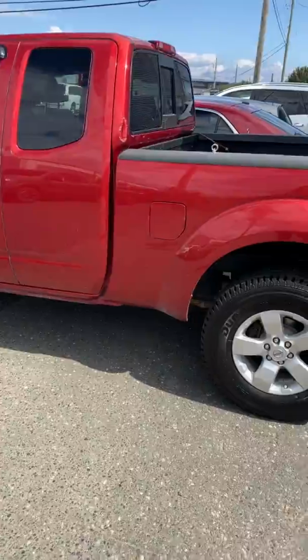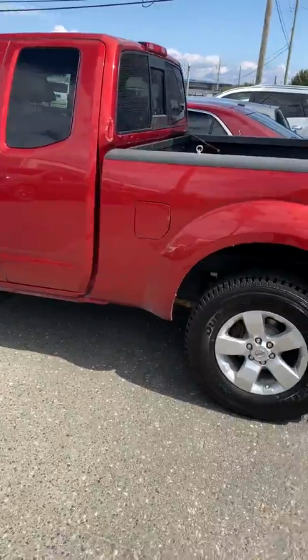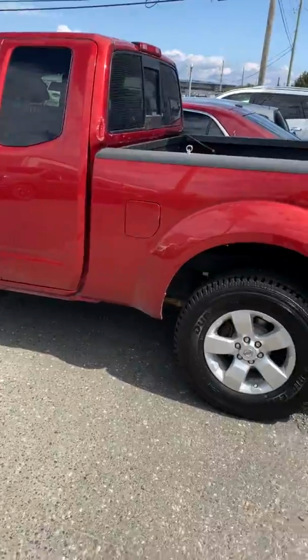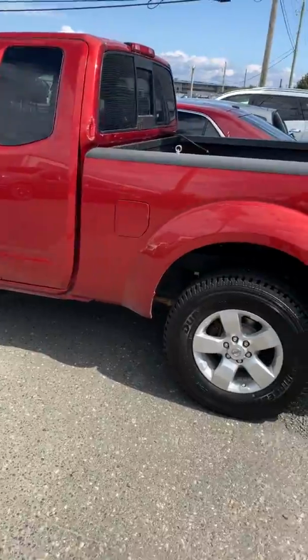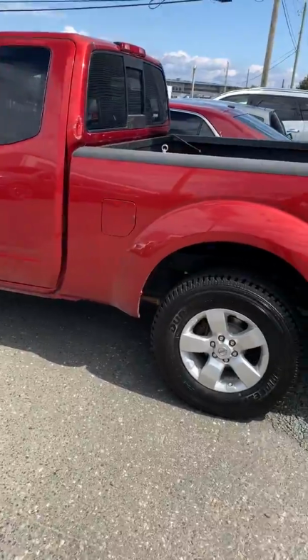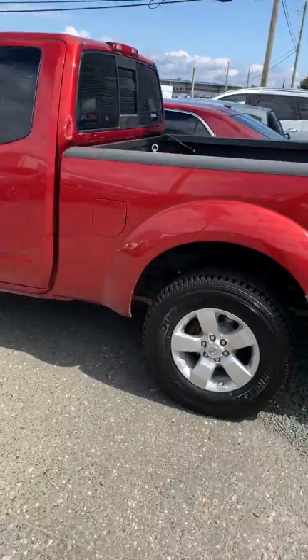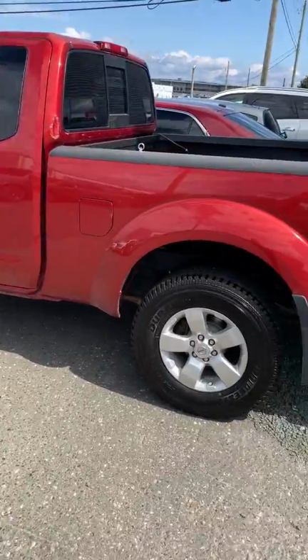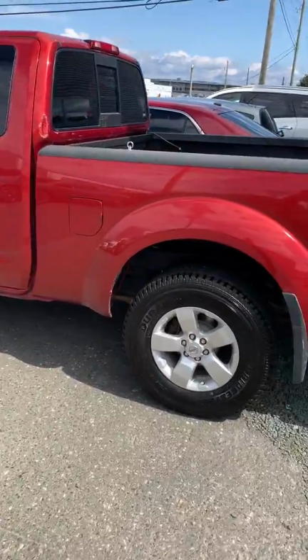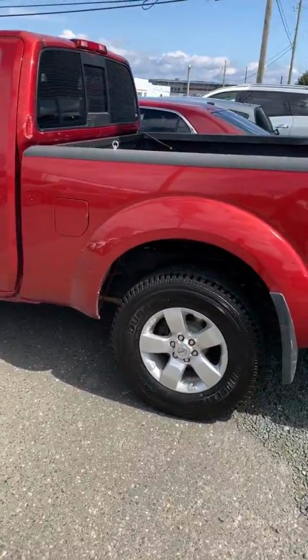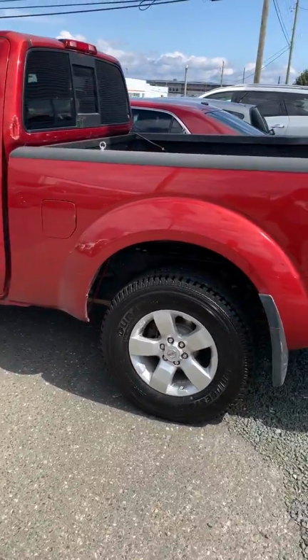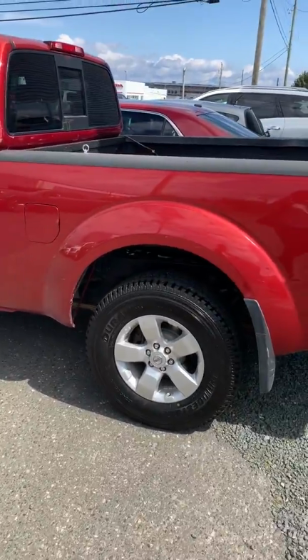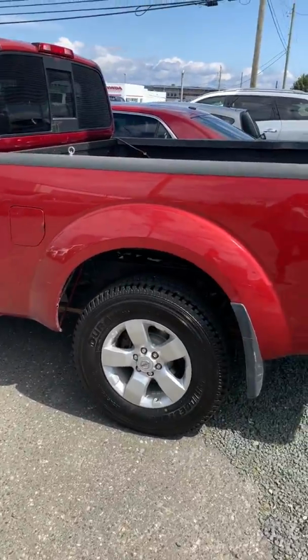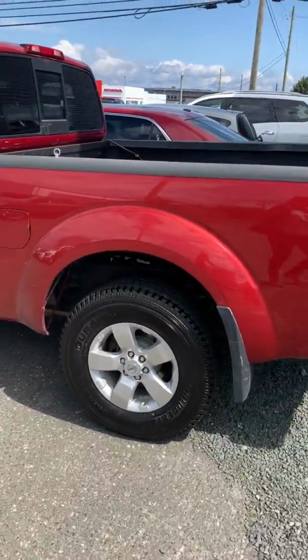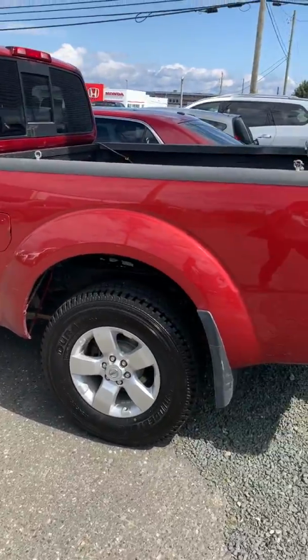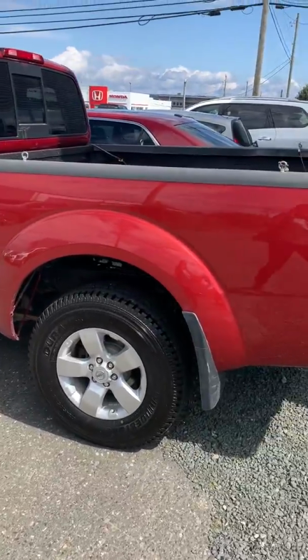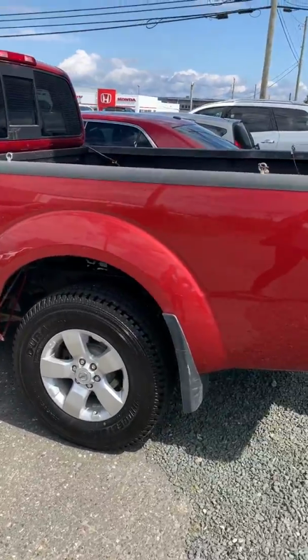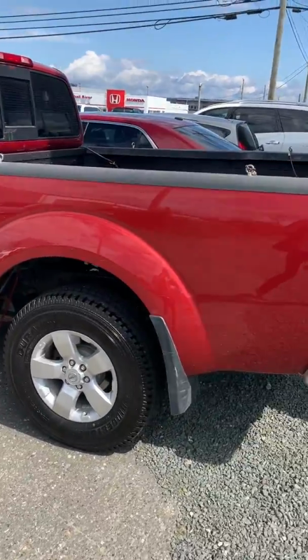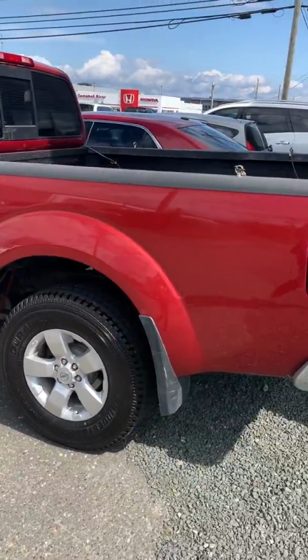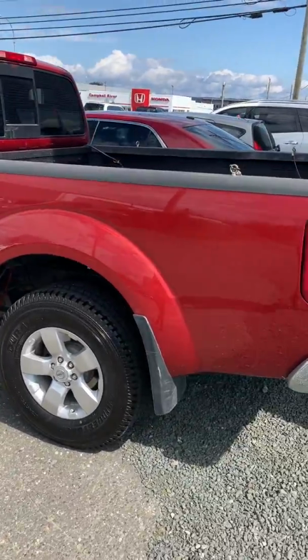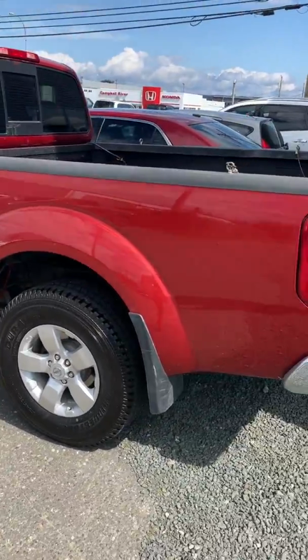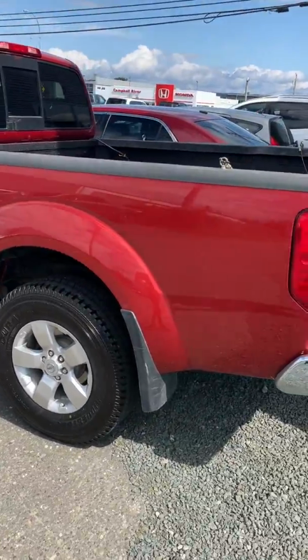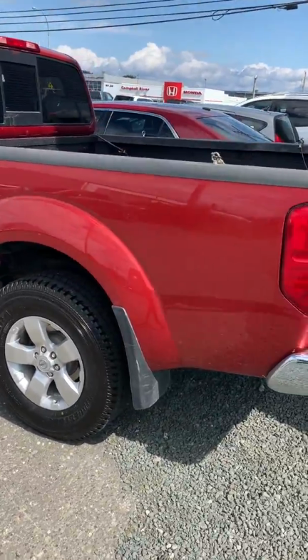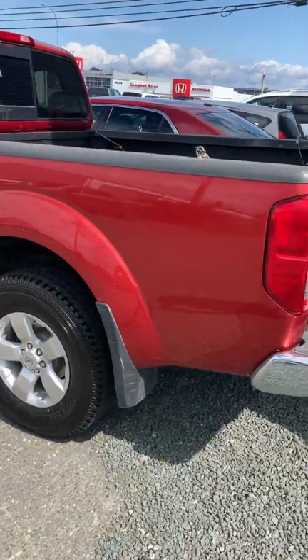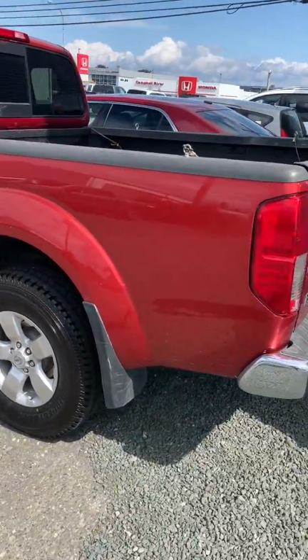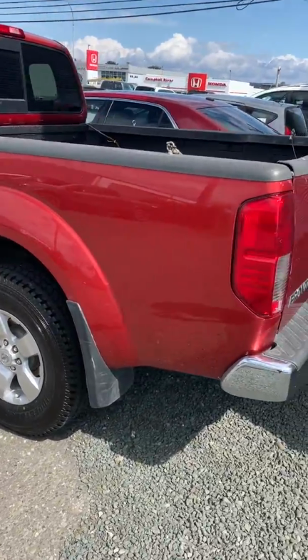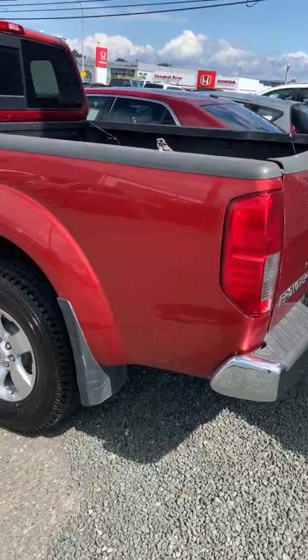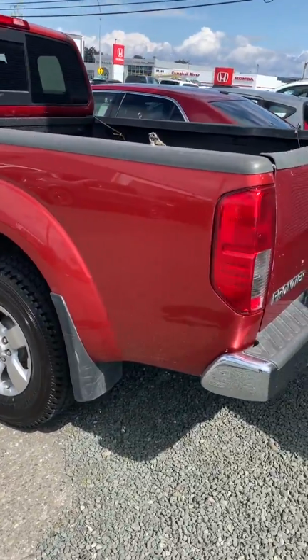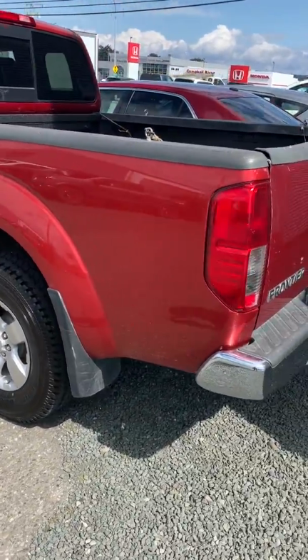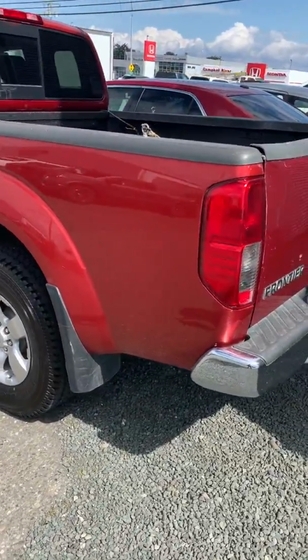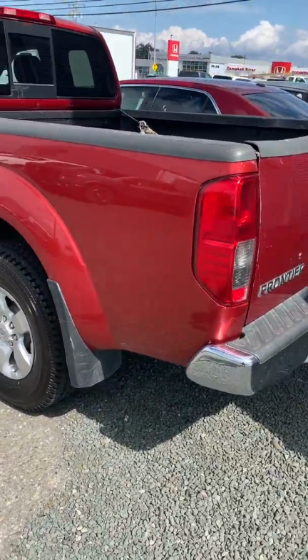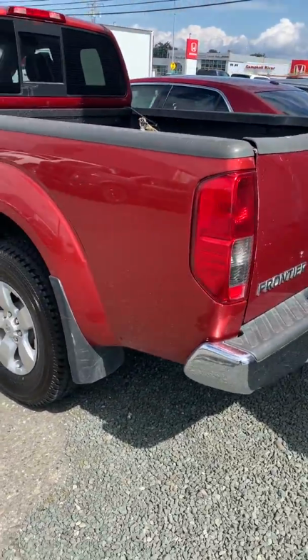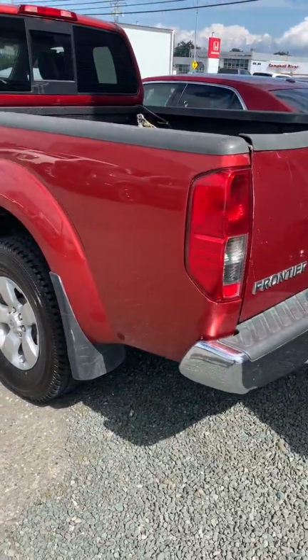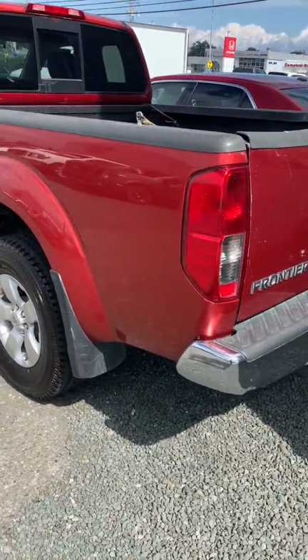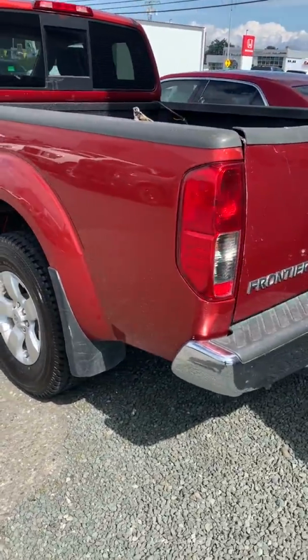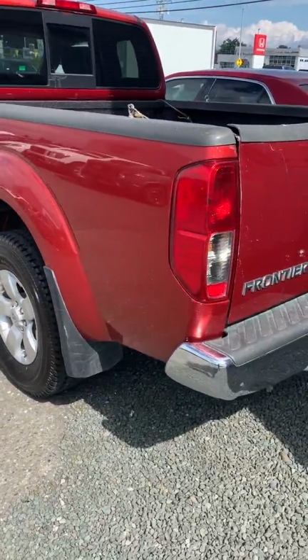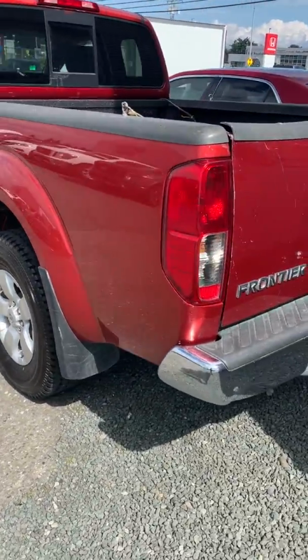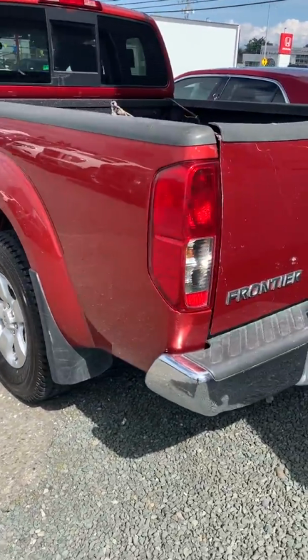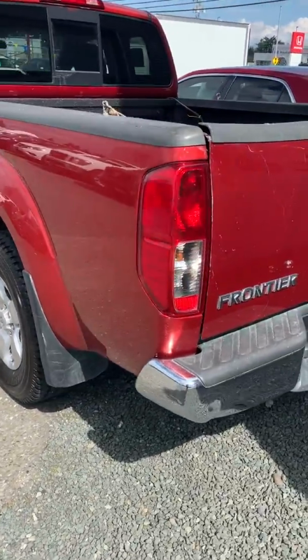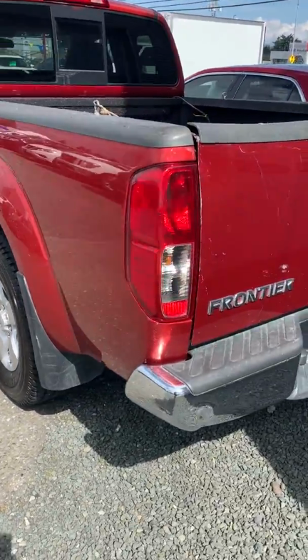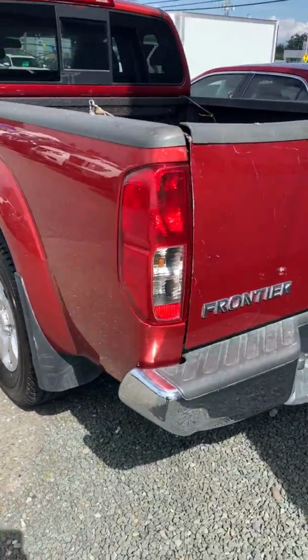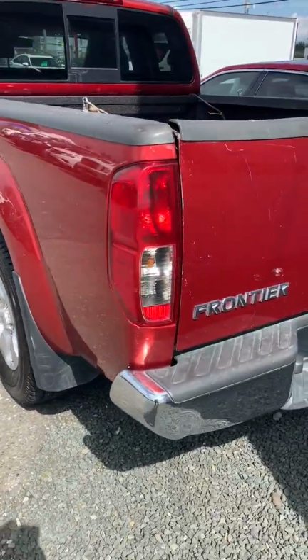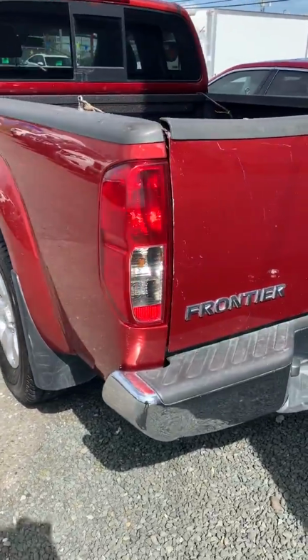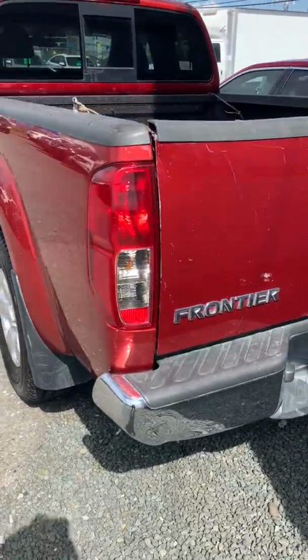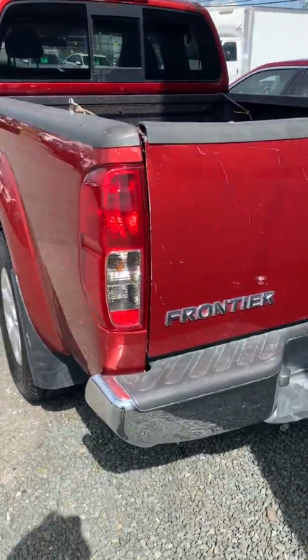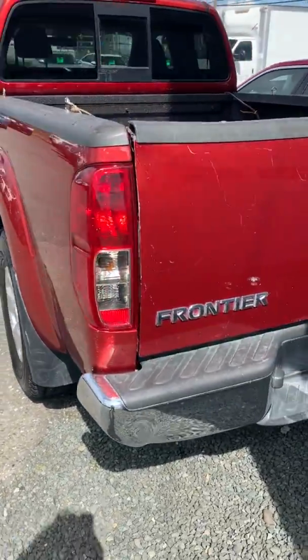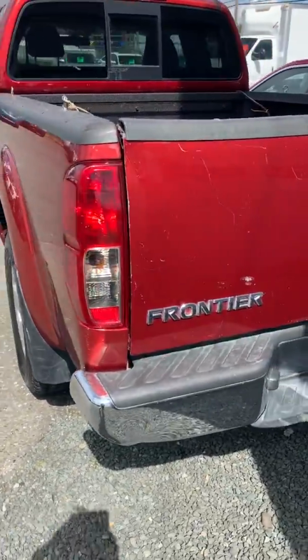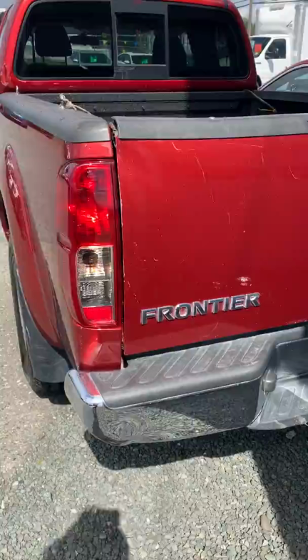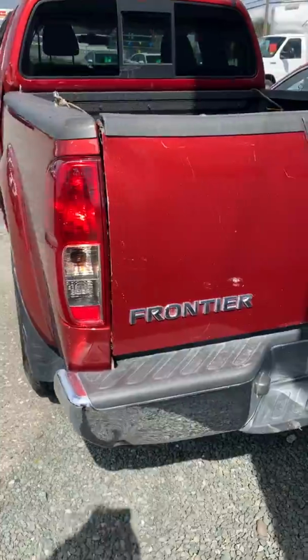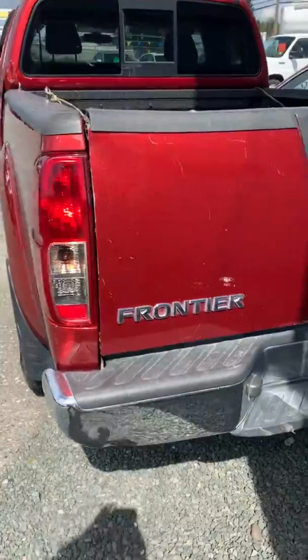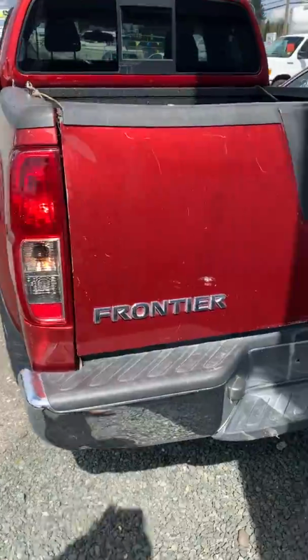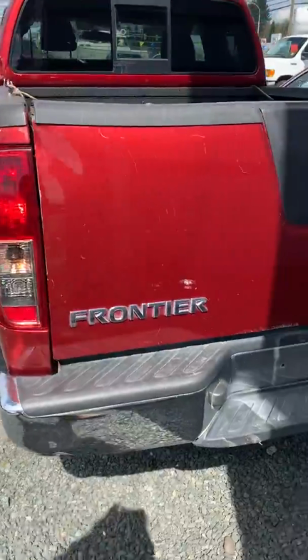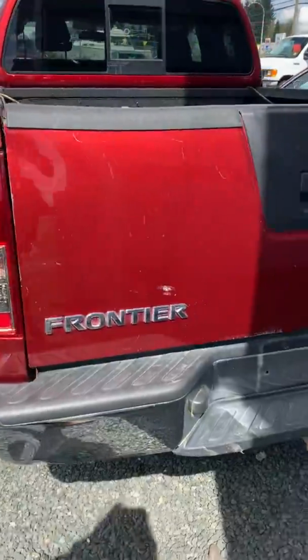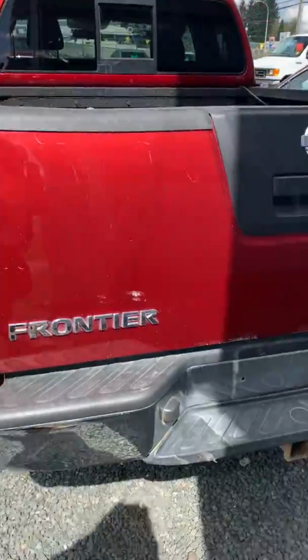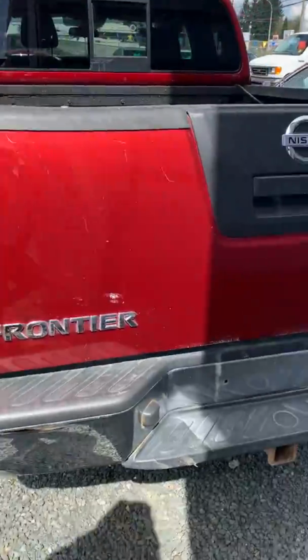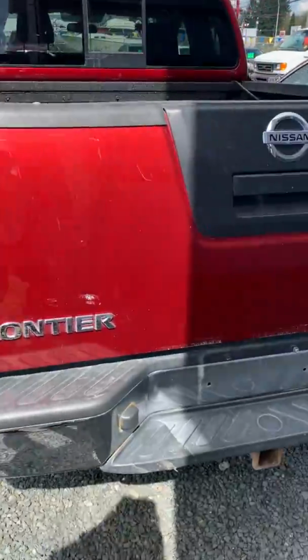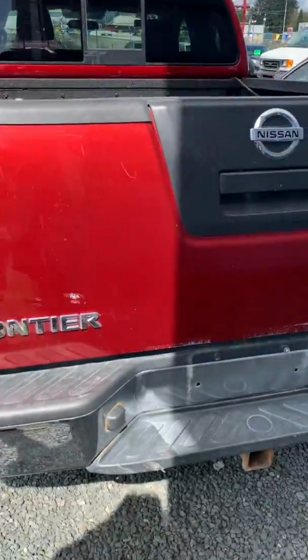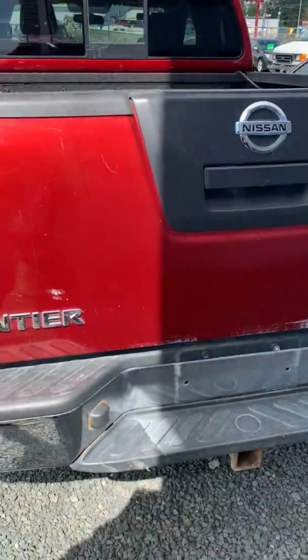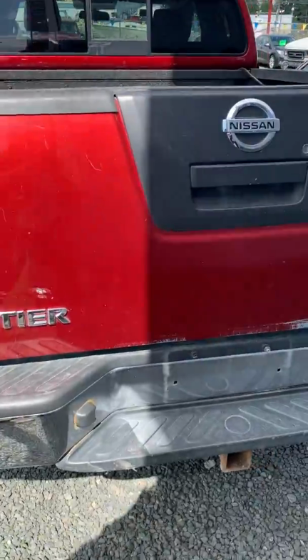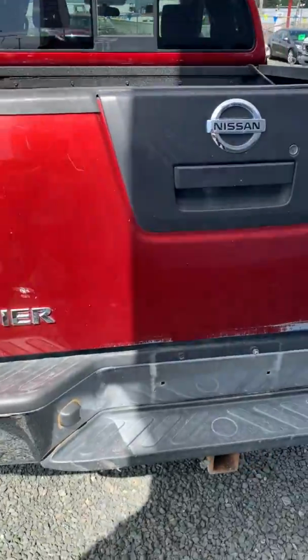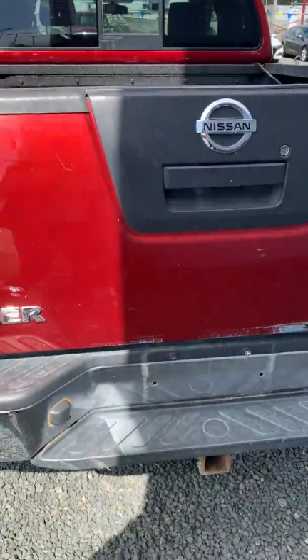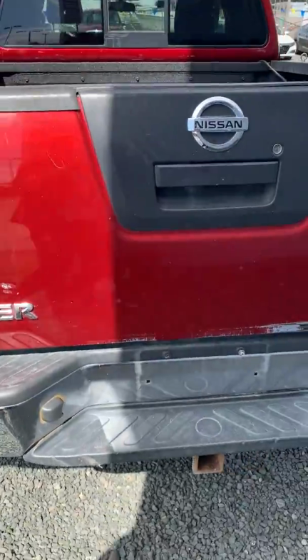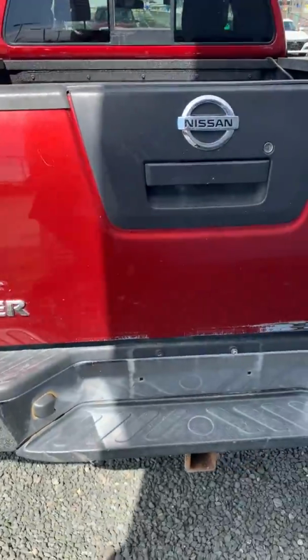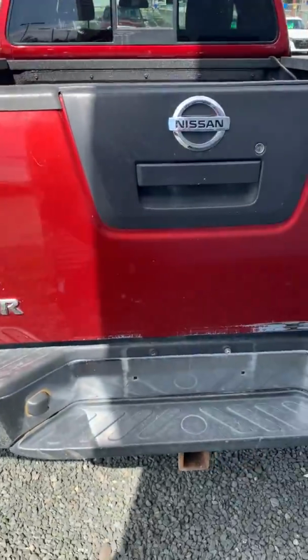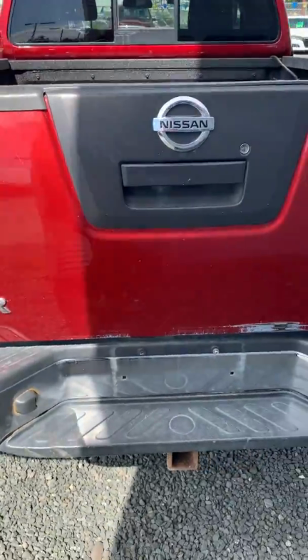It has good-sized tires on it and comes already equipped with a tow hitch.